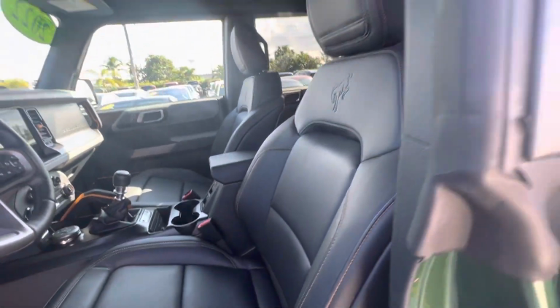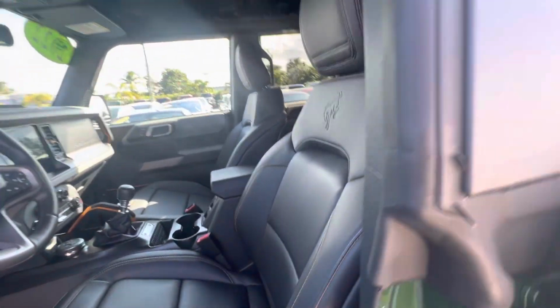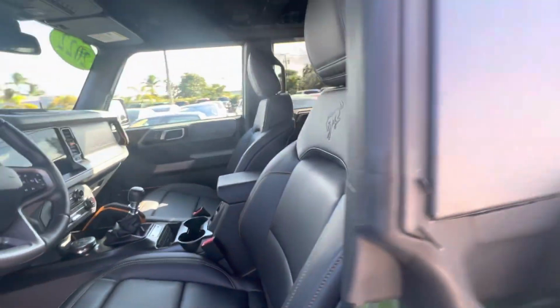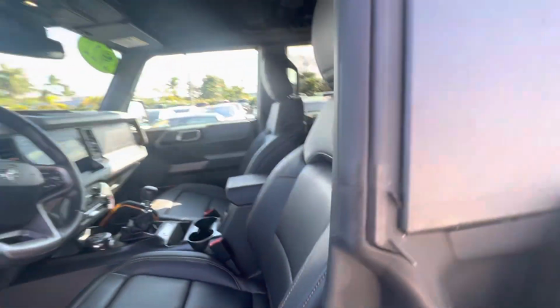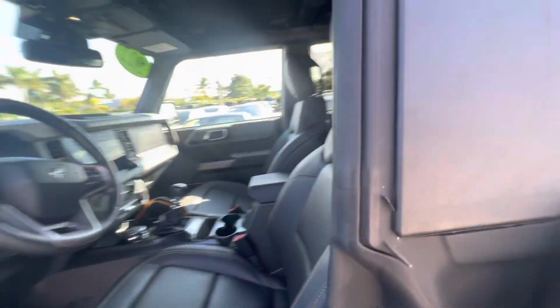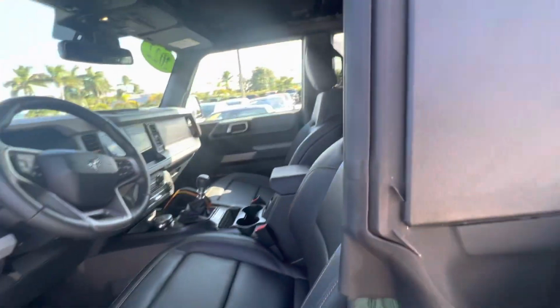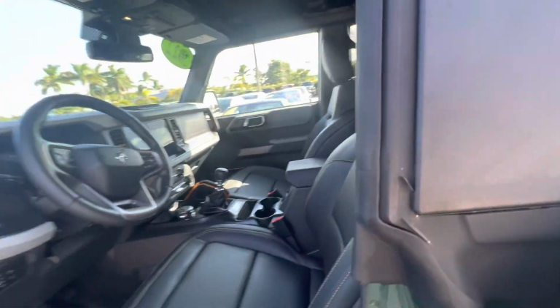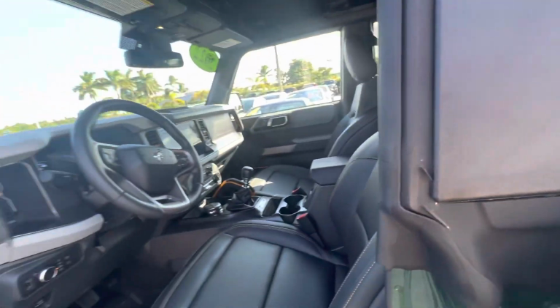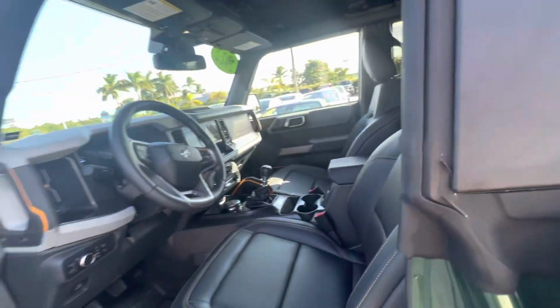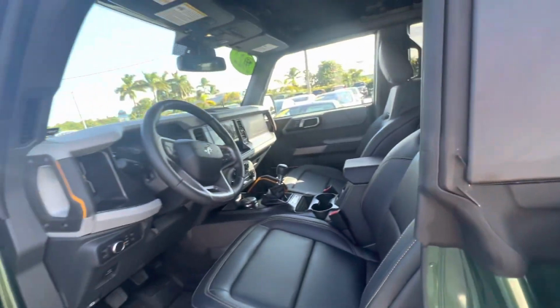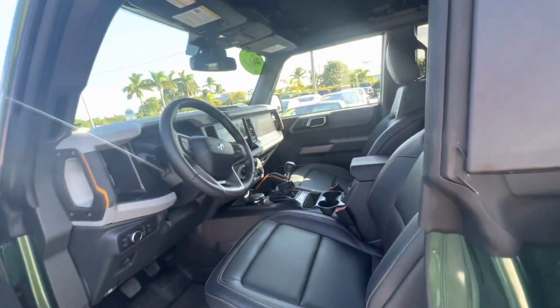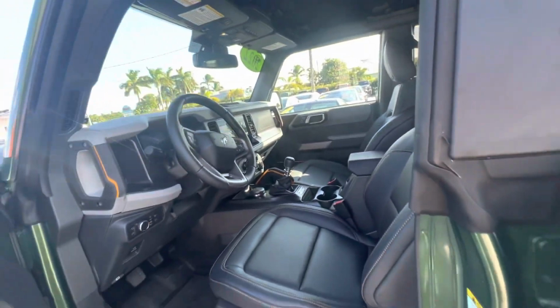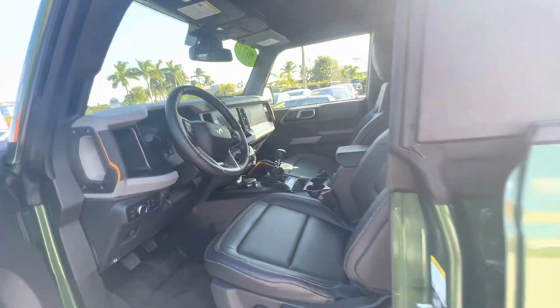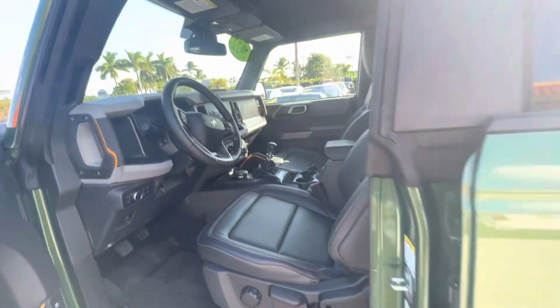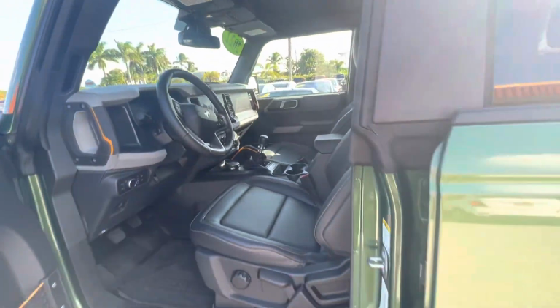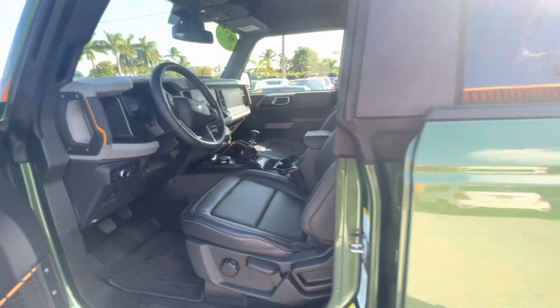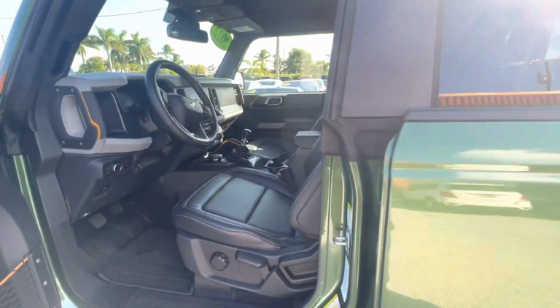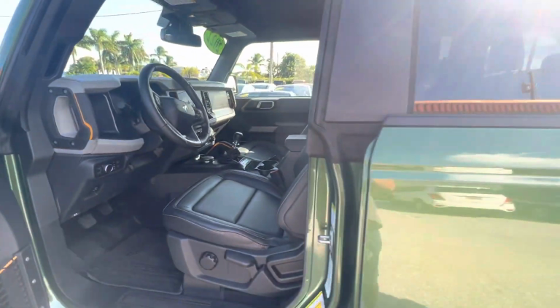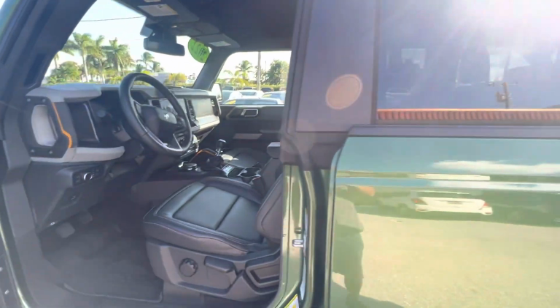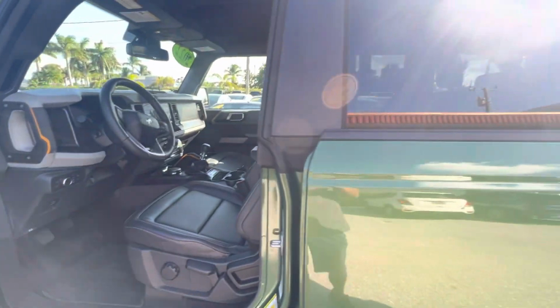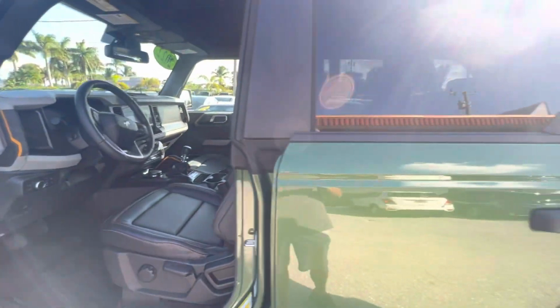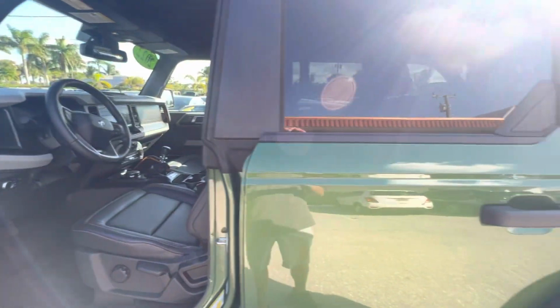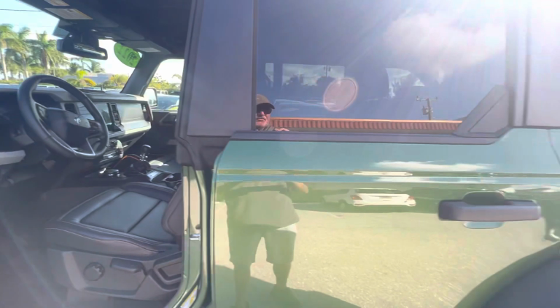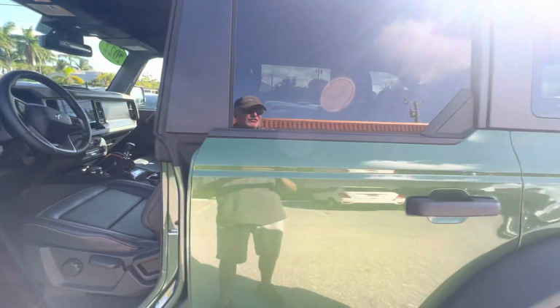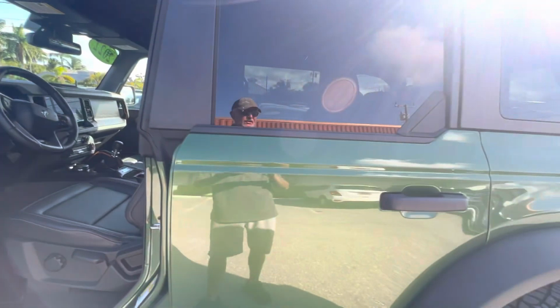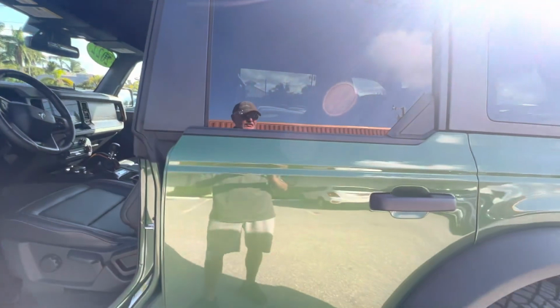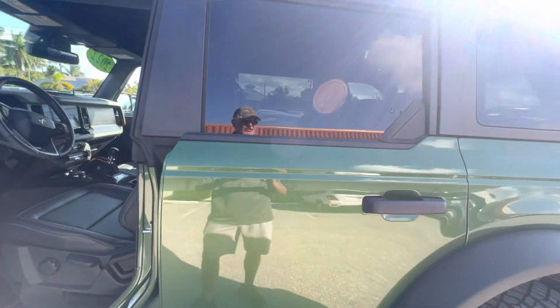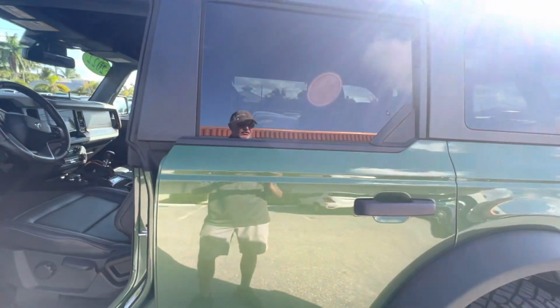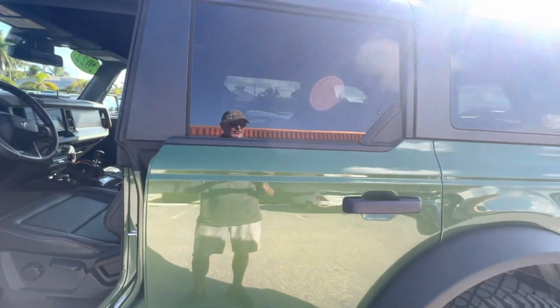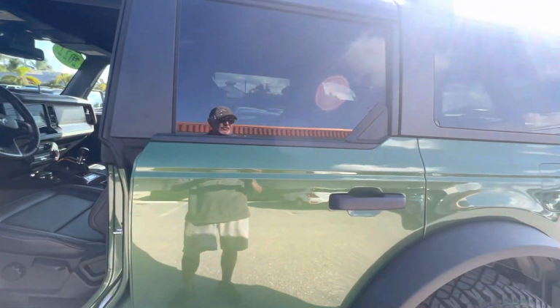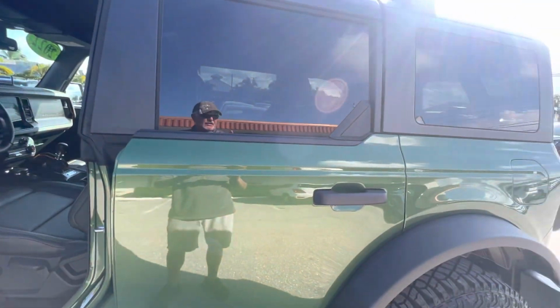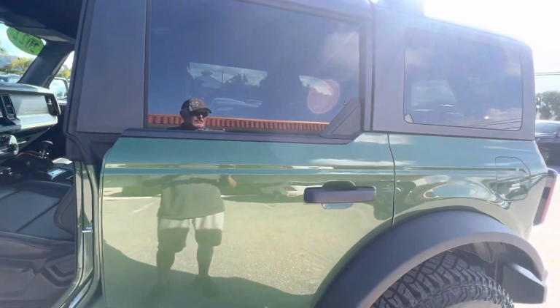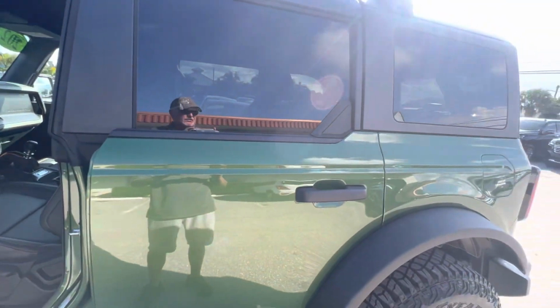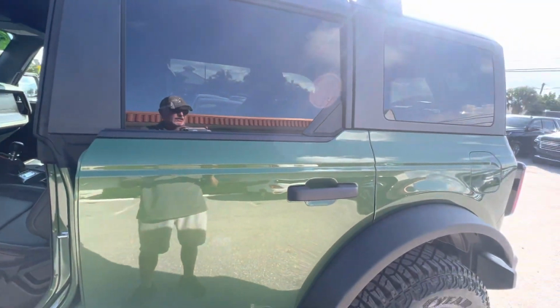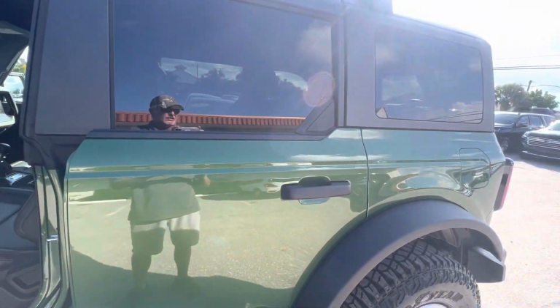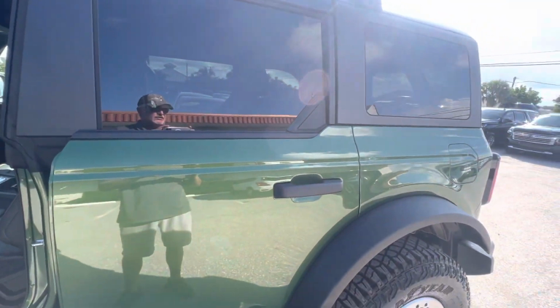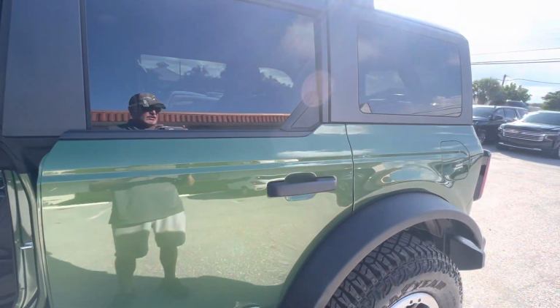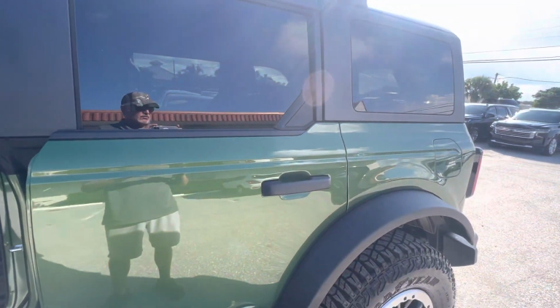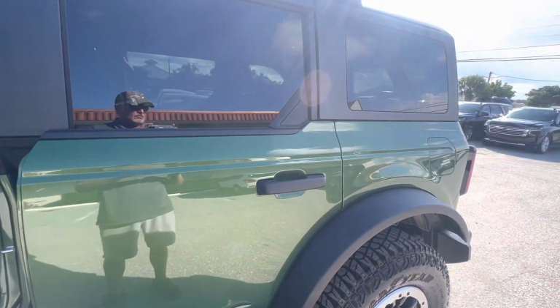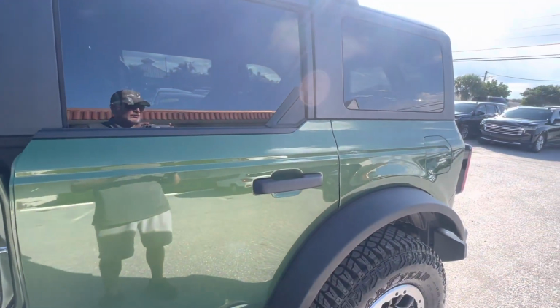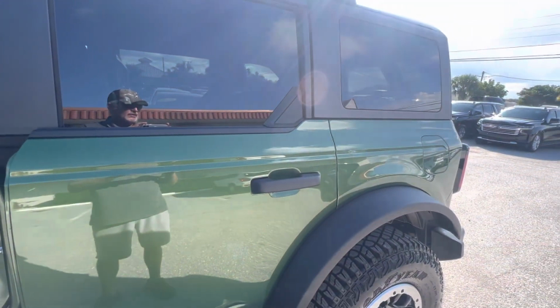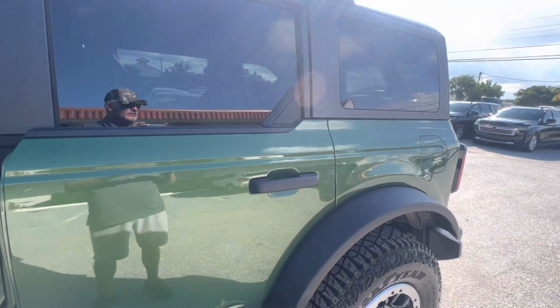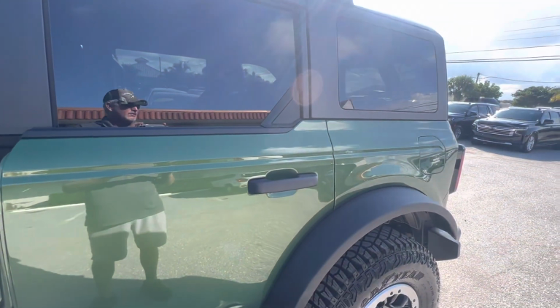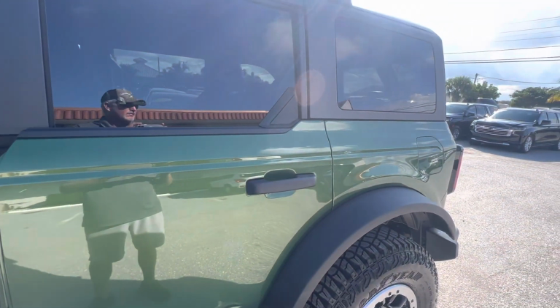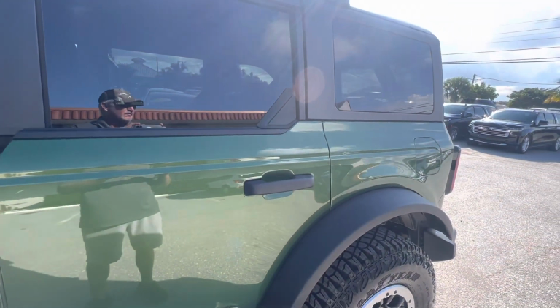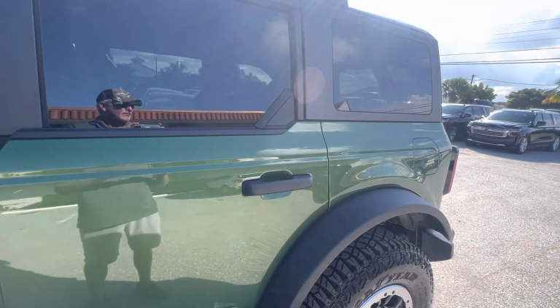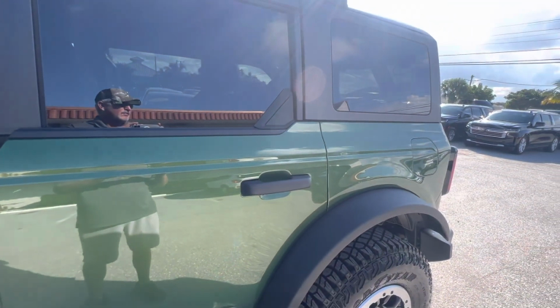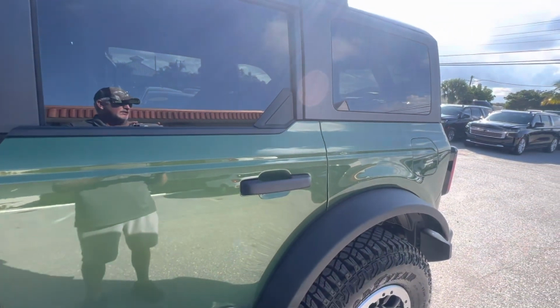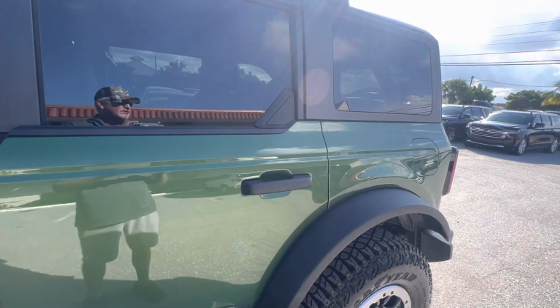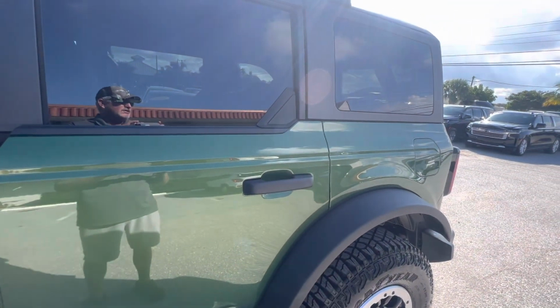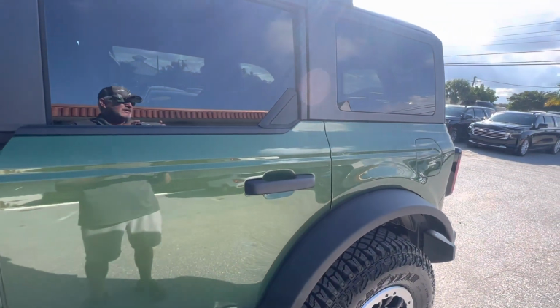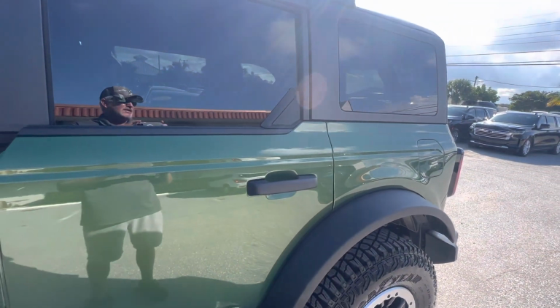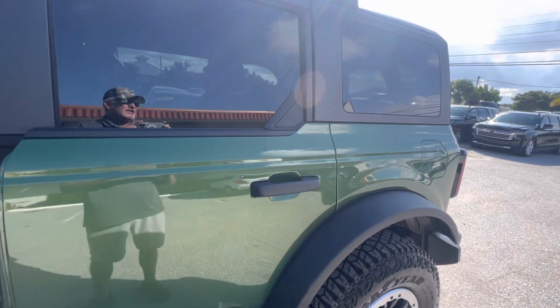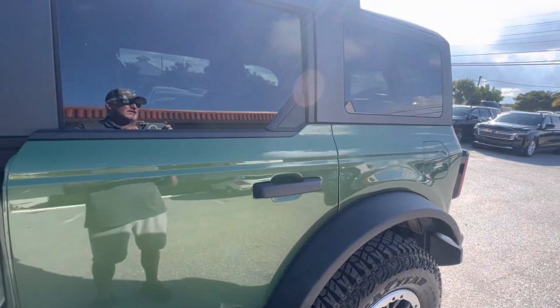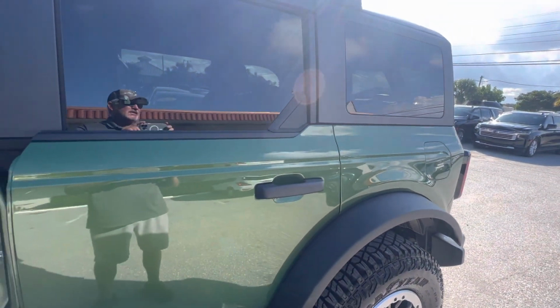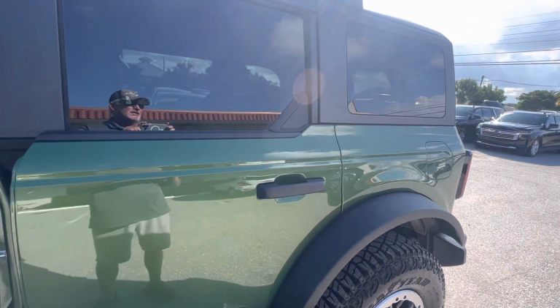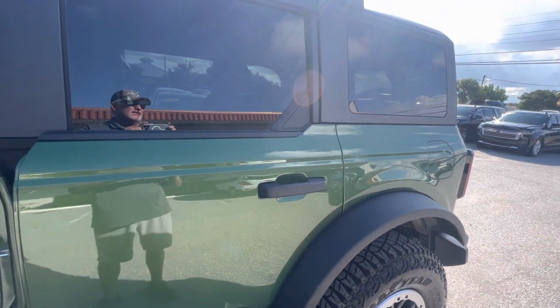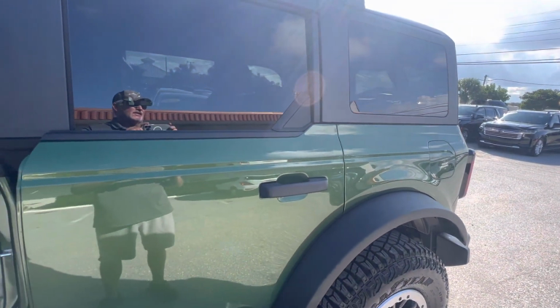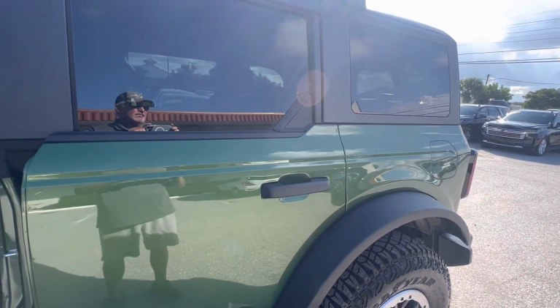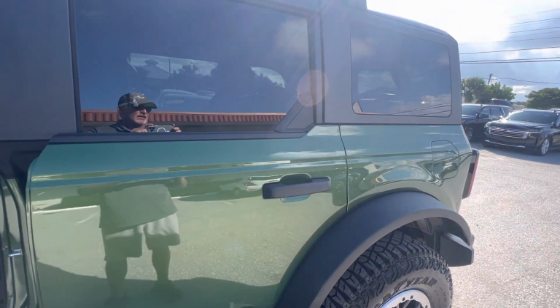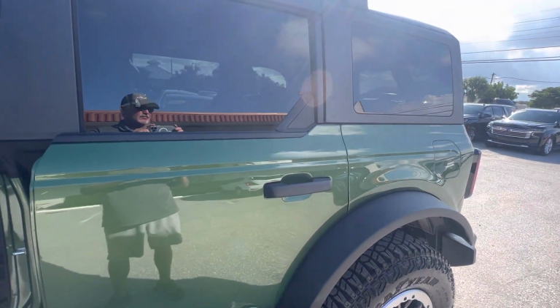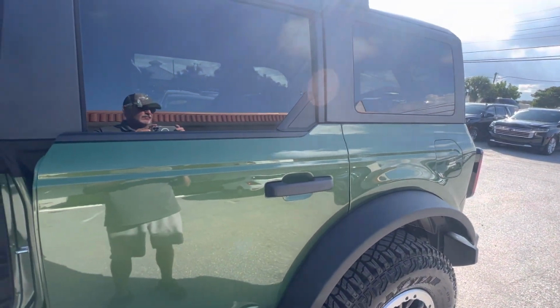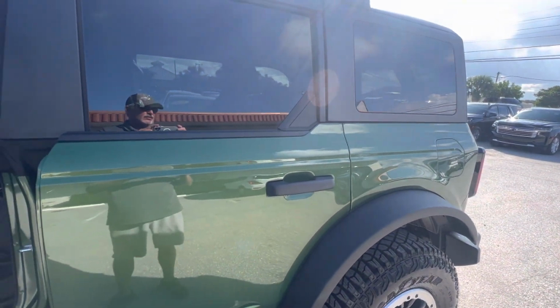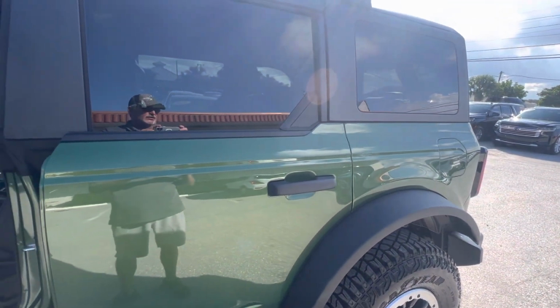All right, so nothing to speak of — car's in perfect condition. If you have any questions or if I didn't cover something you'd like to know about, just let us know. Thanks for watching.